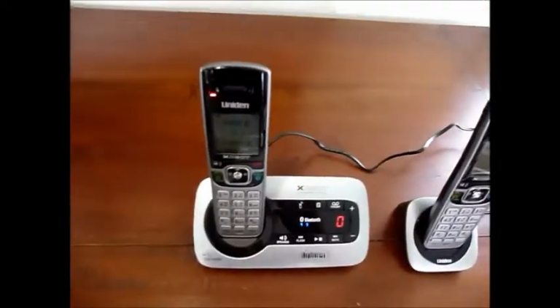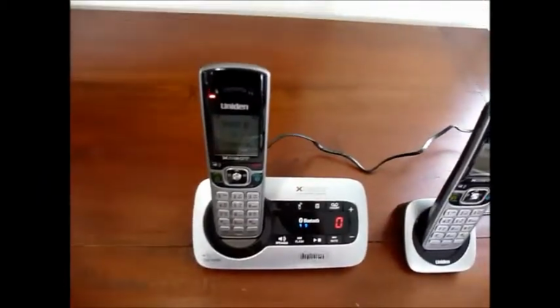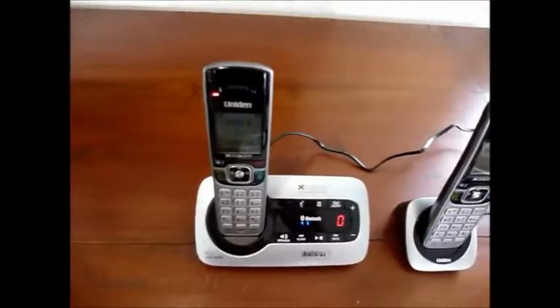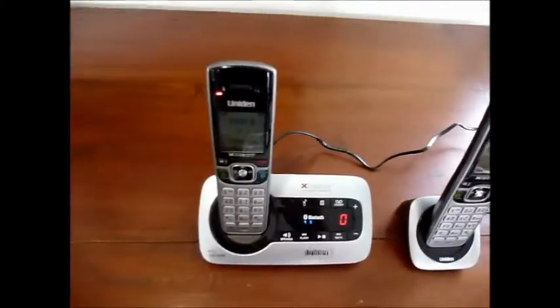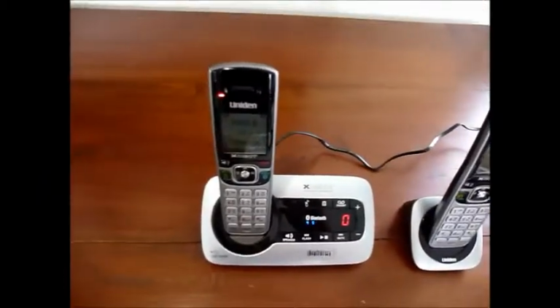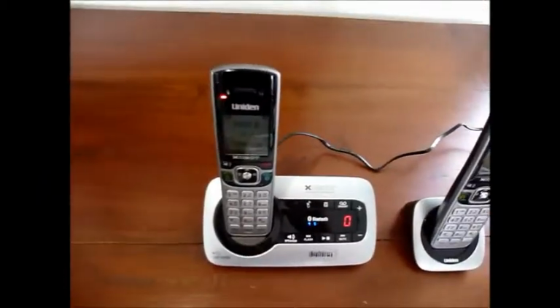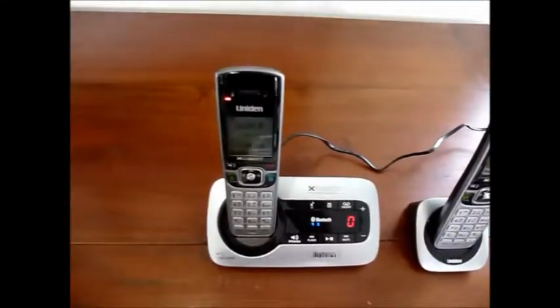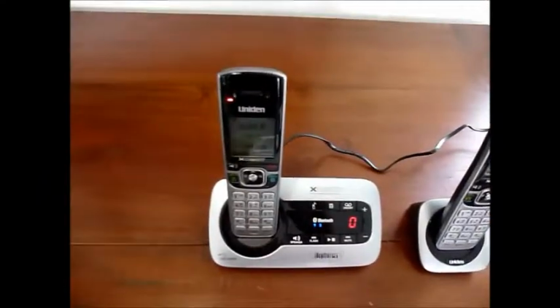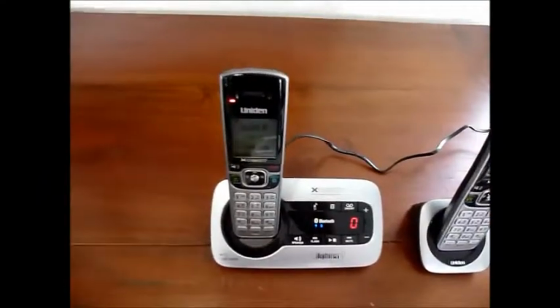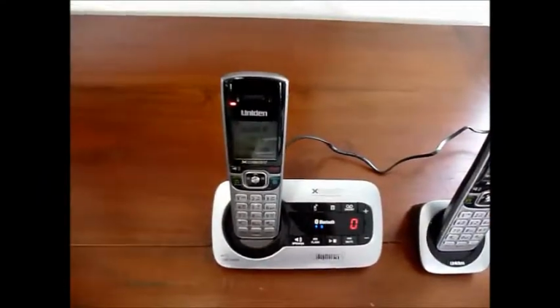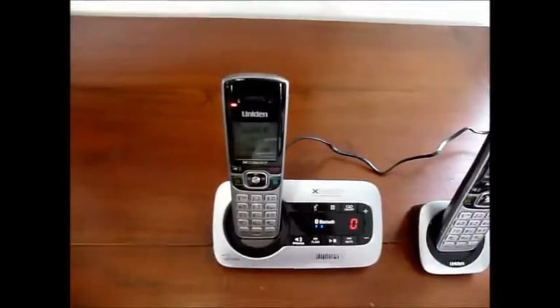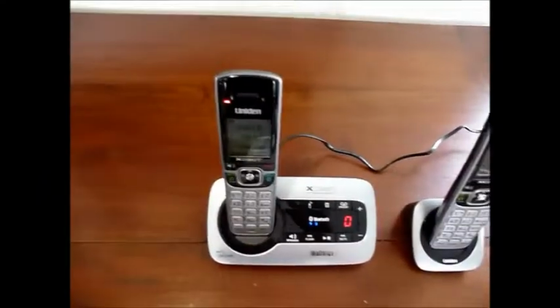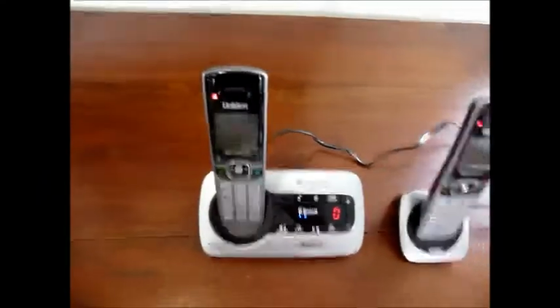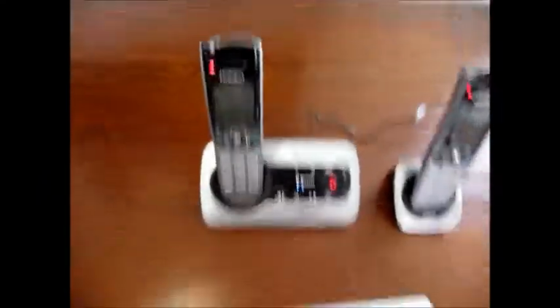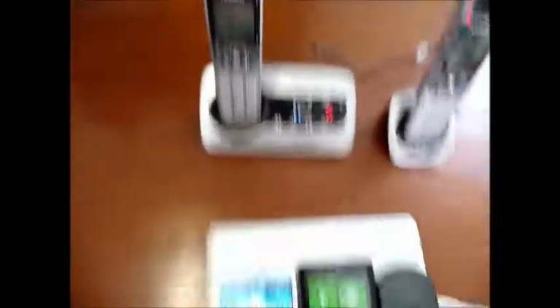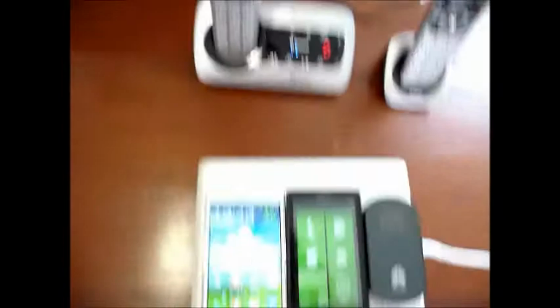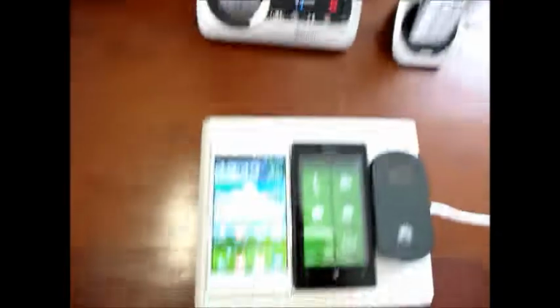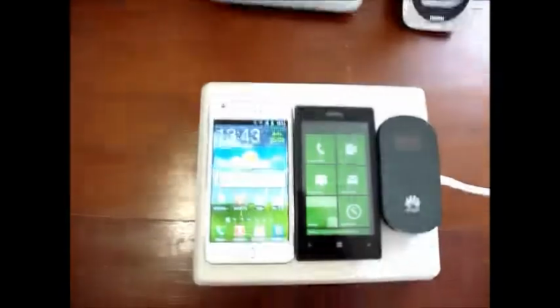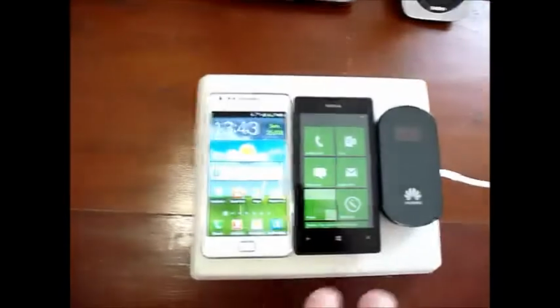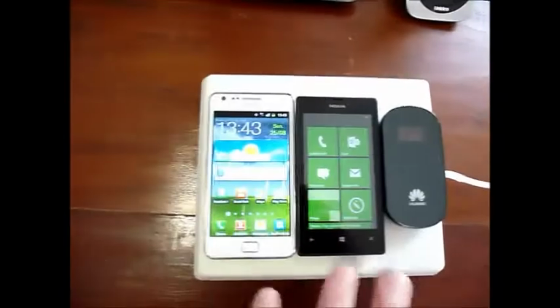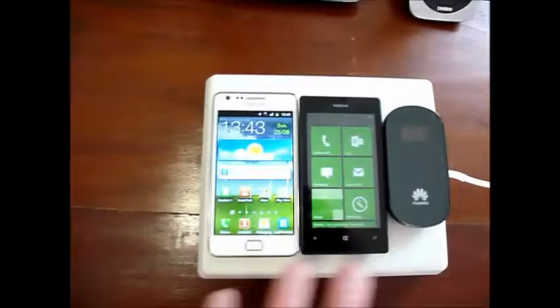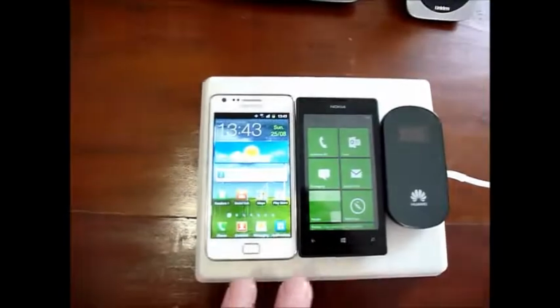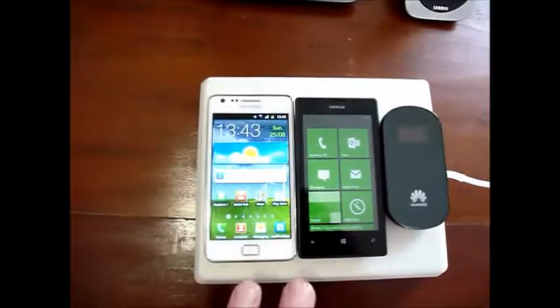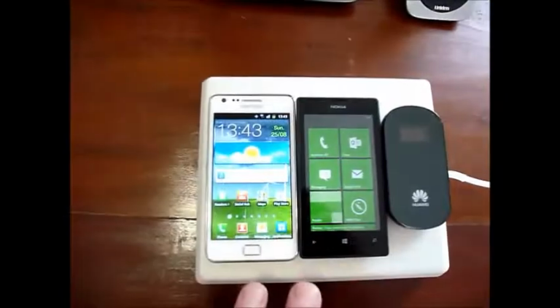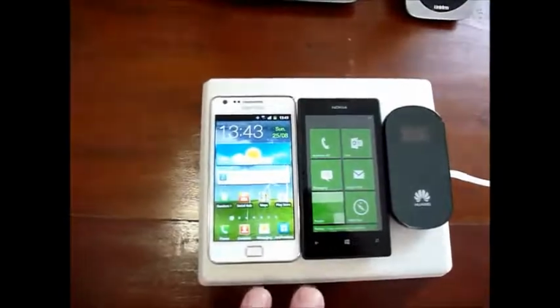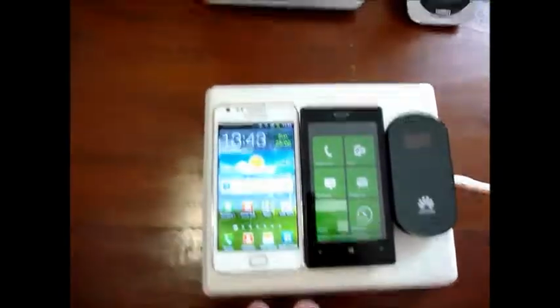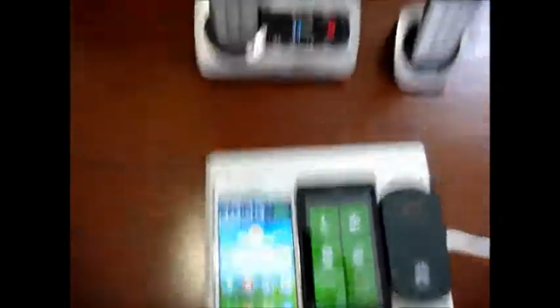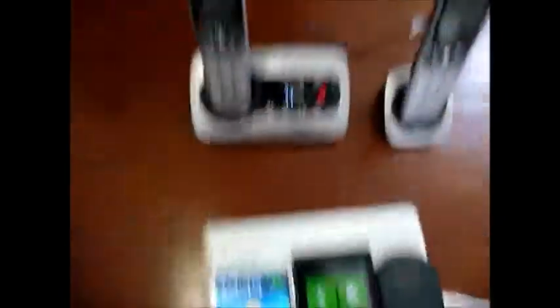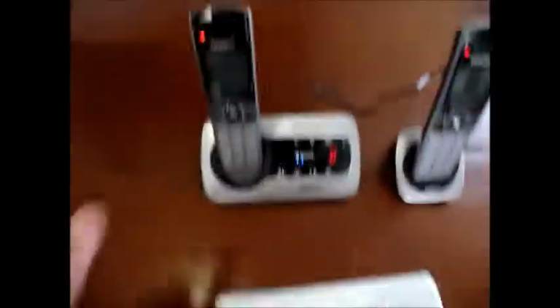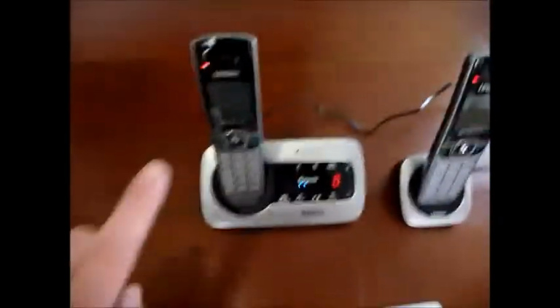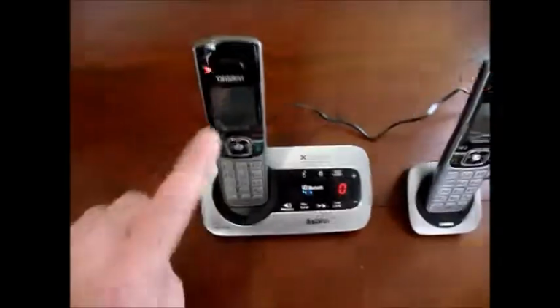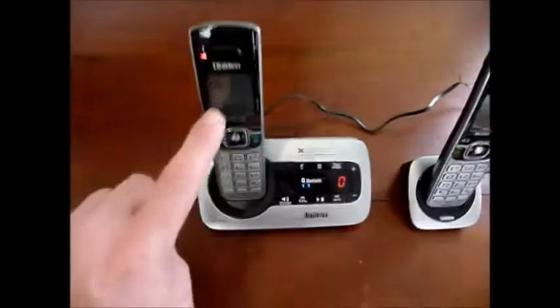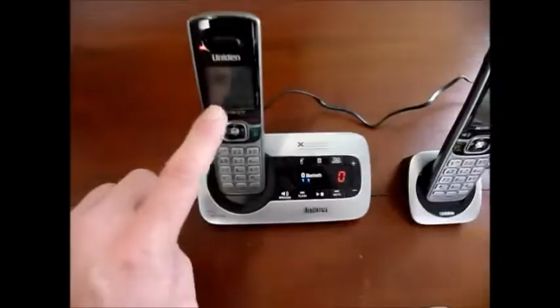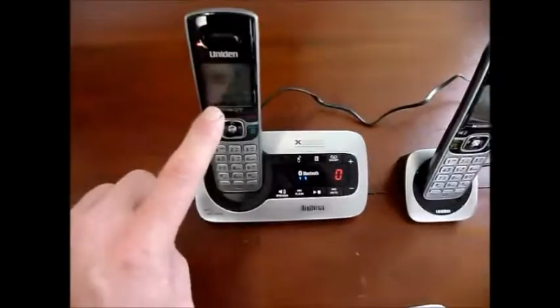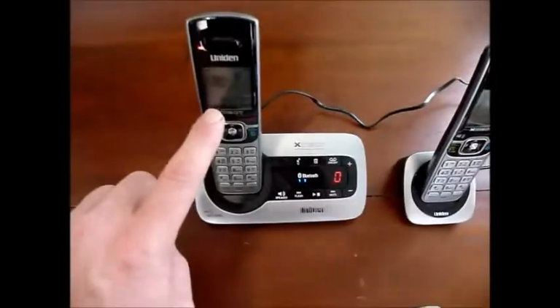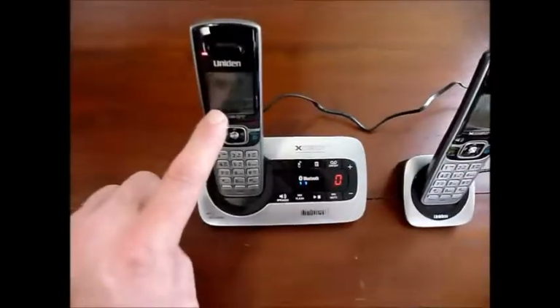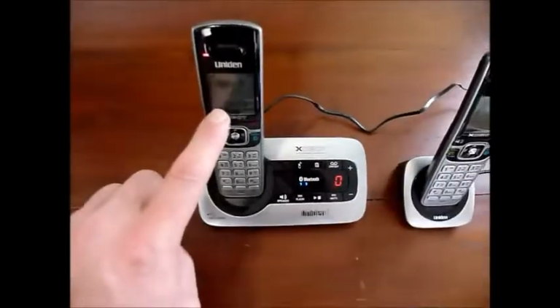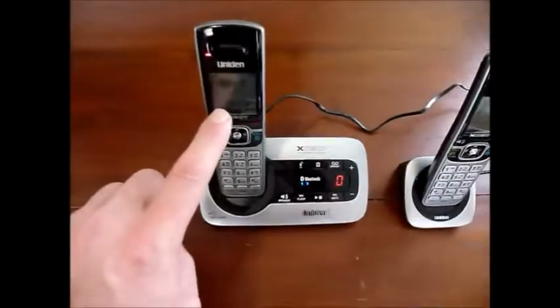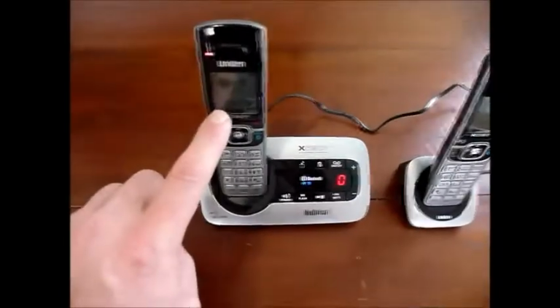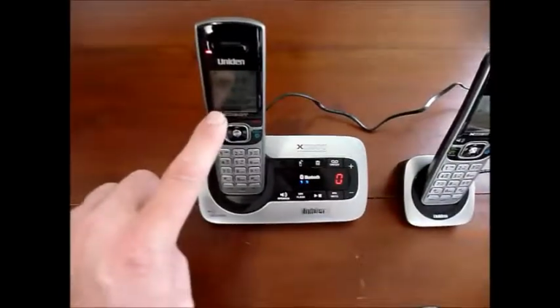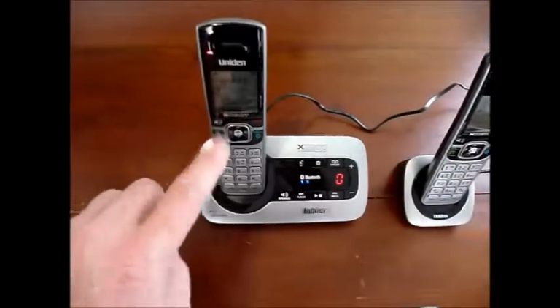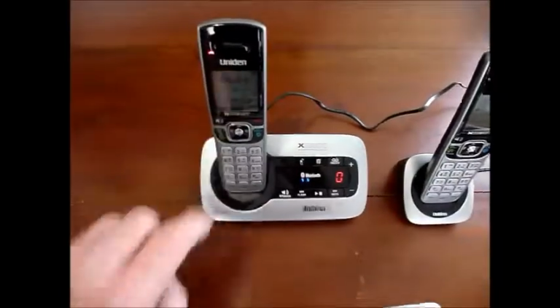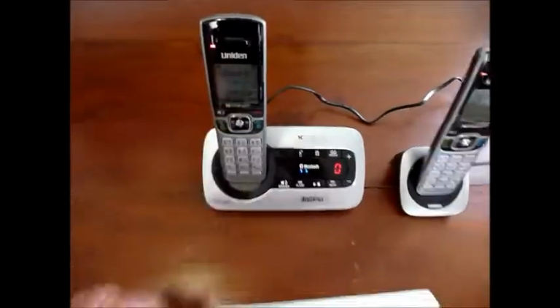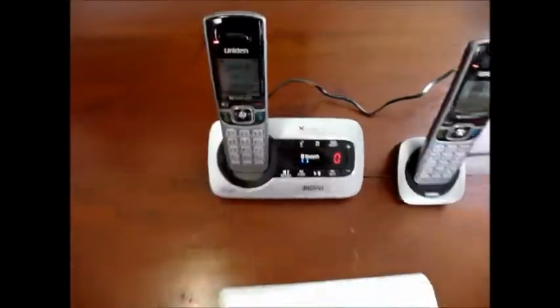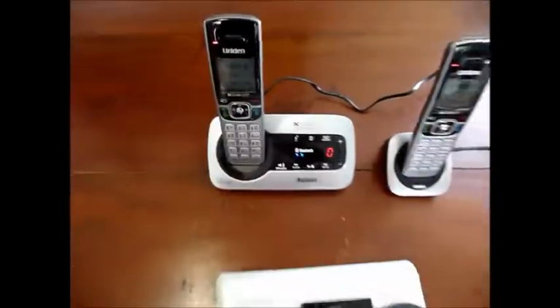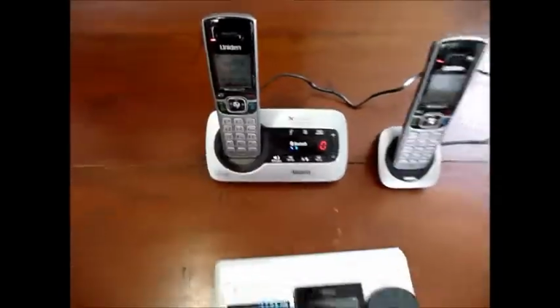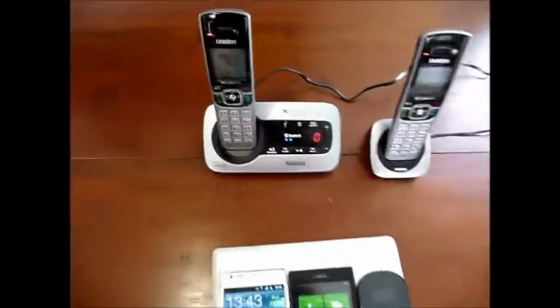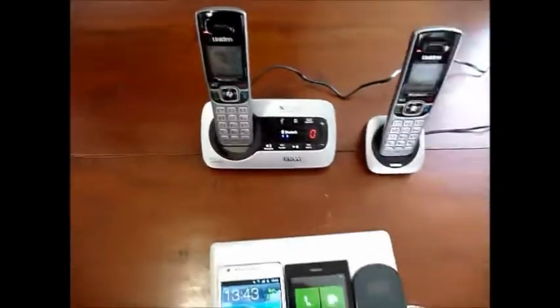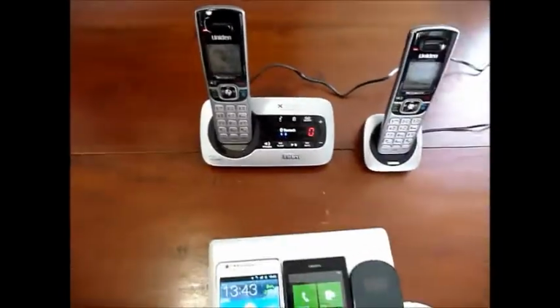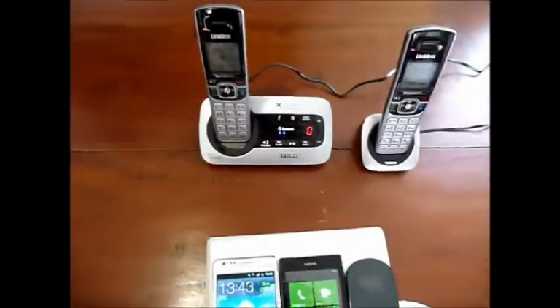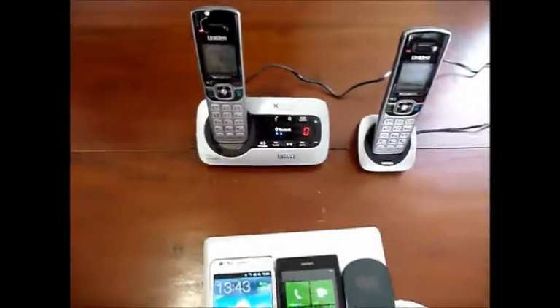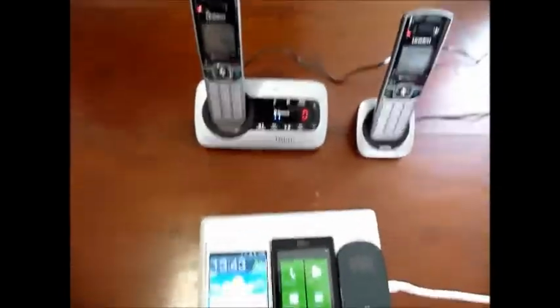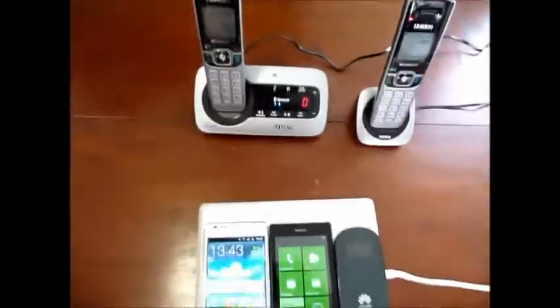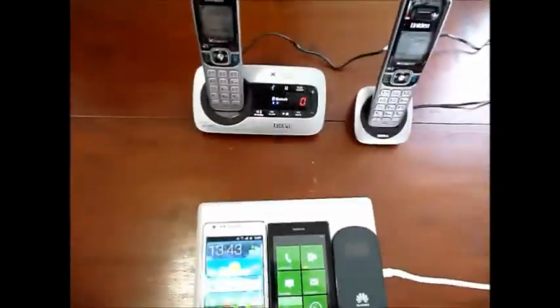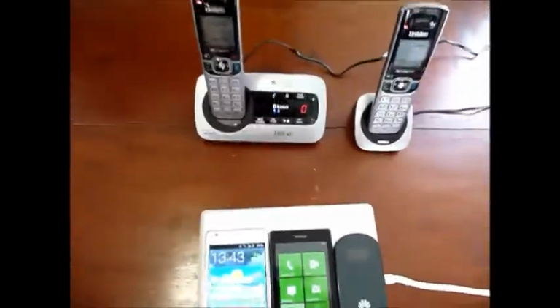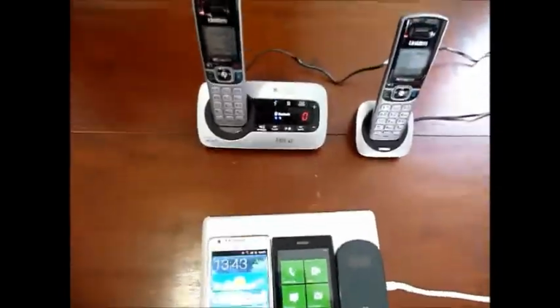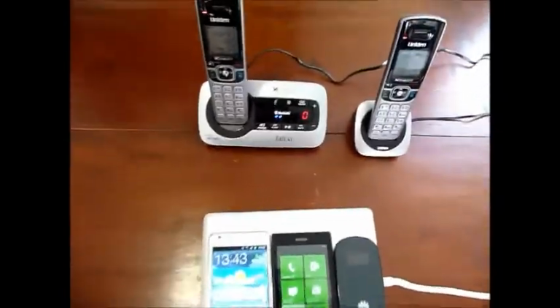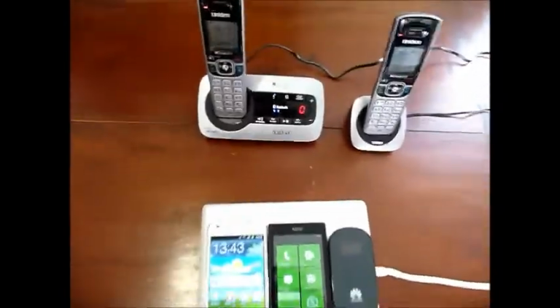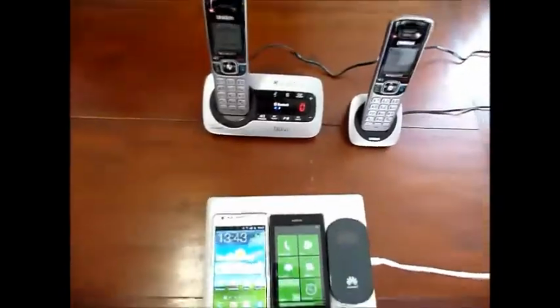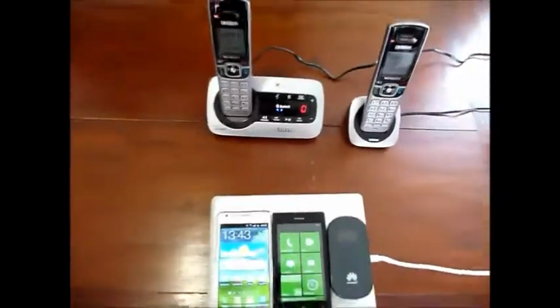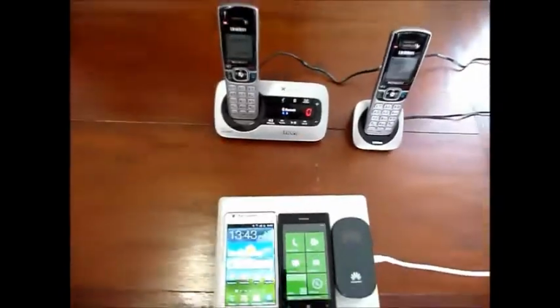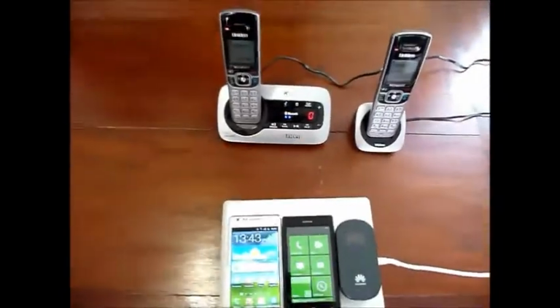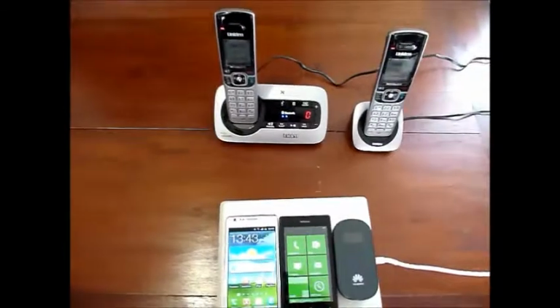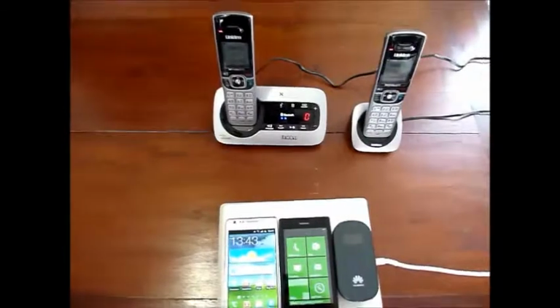And when anyone calls any handset, this phone will ring. Thank you.